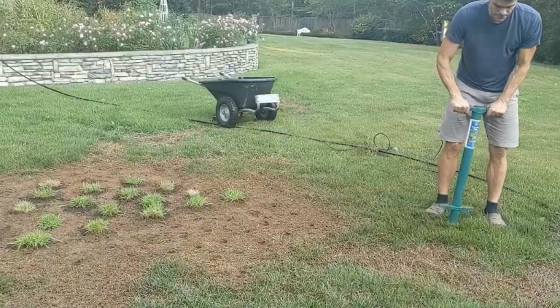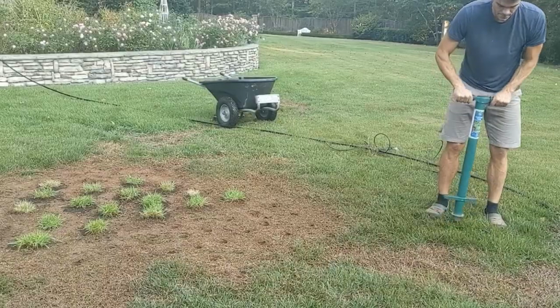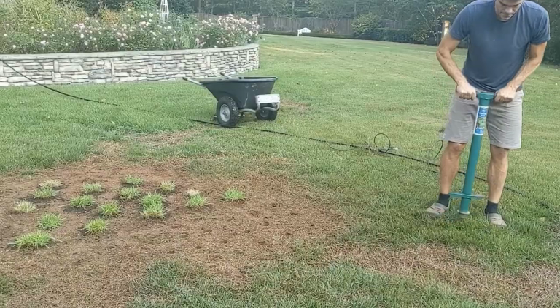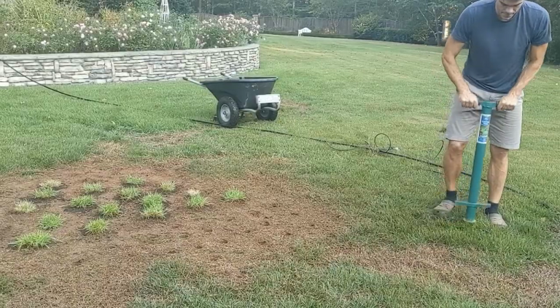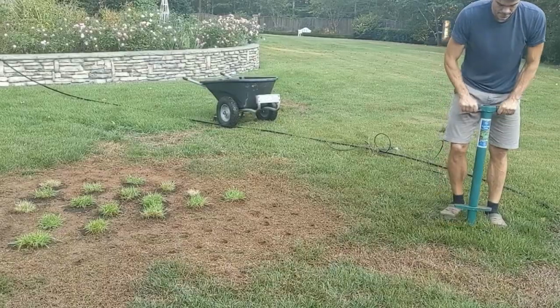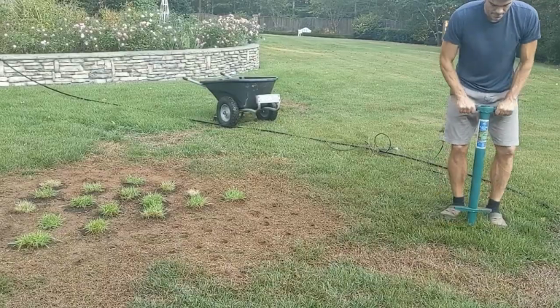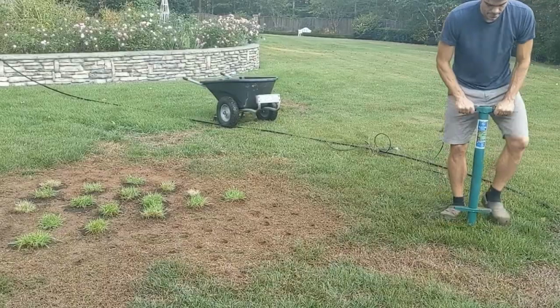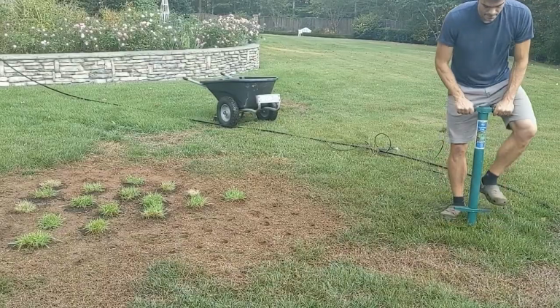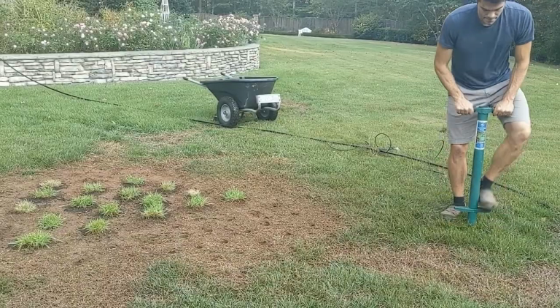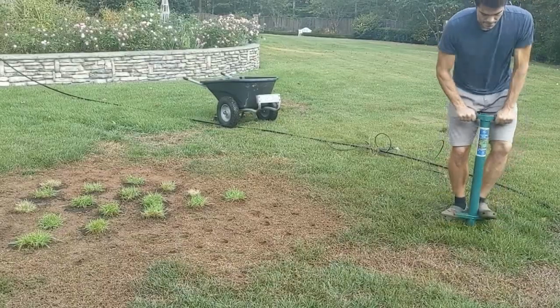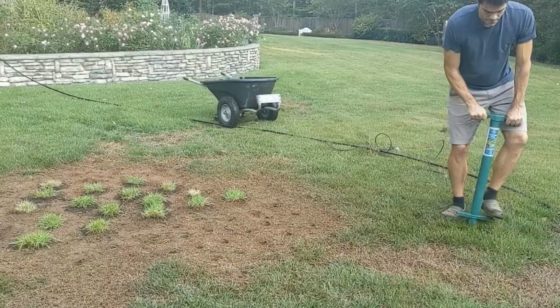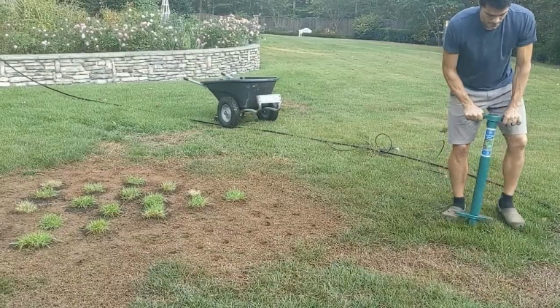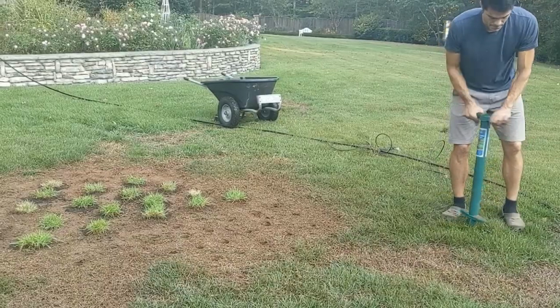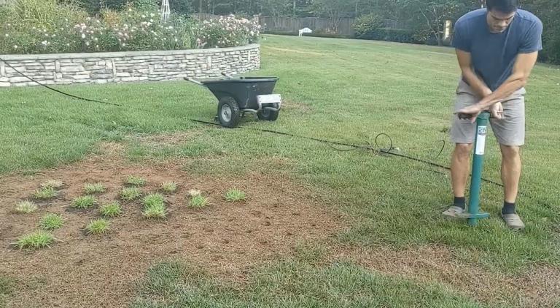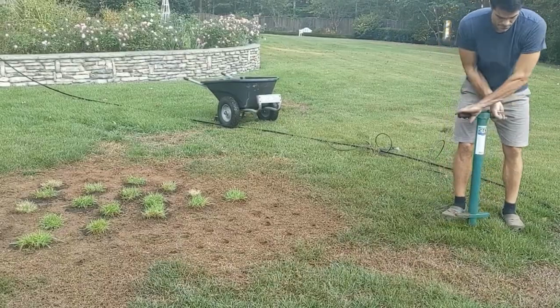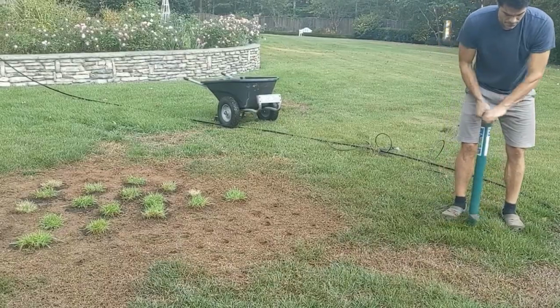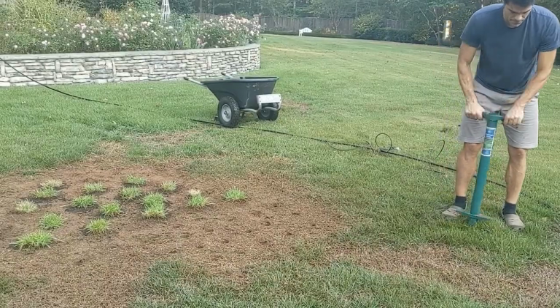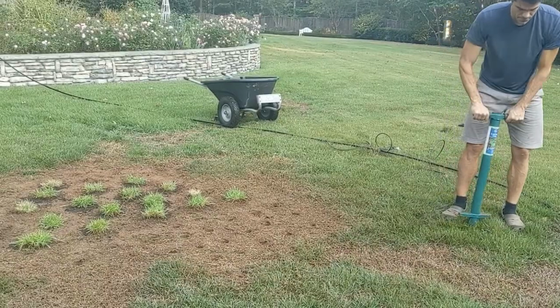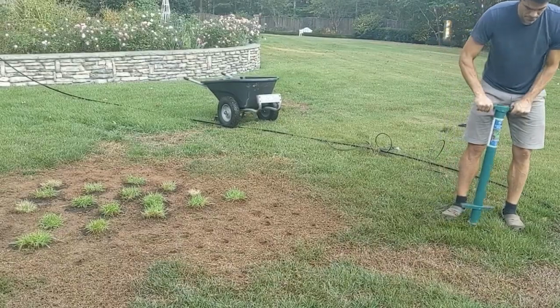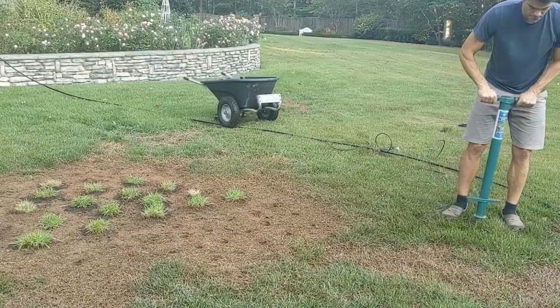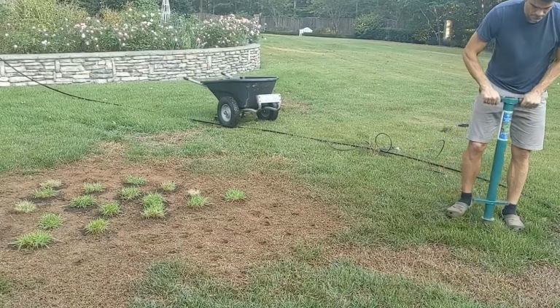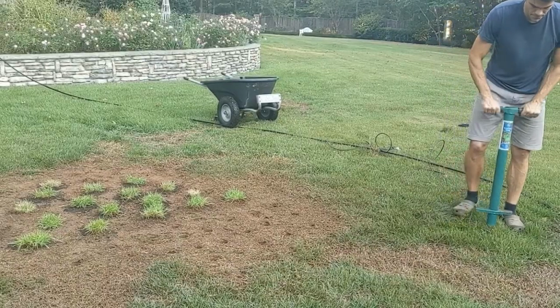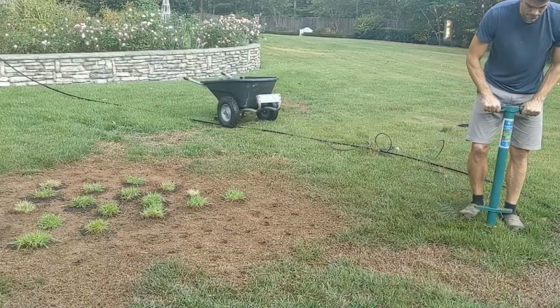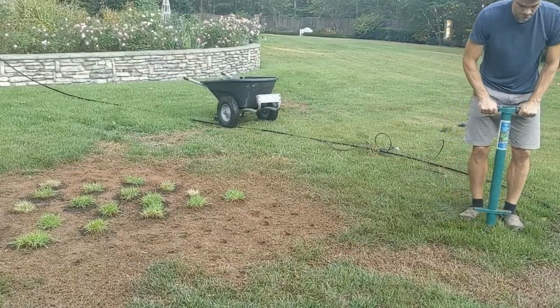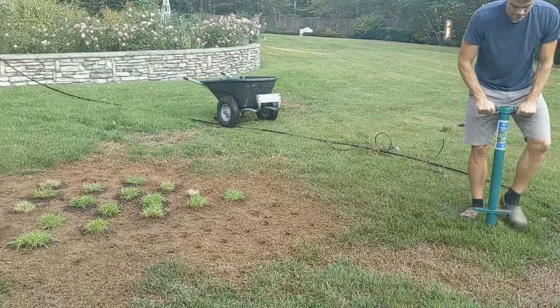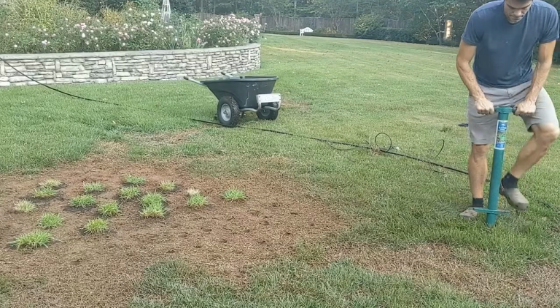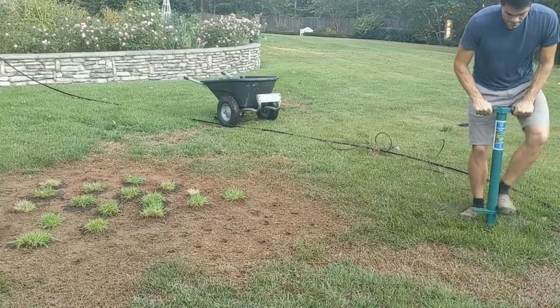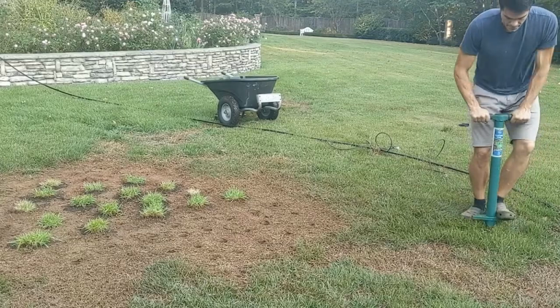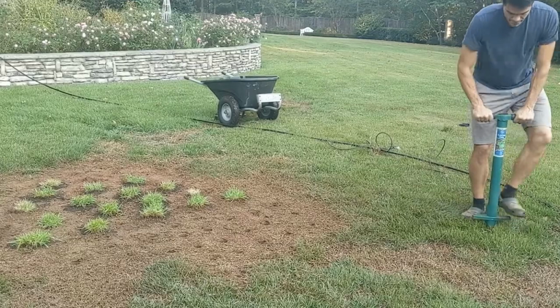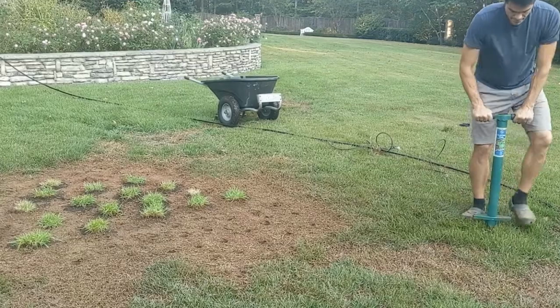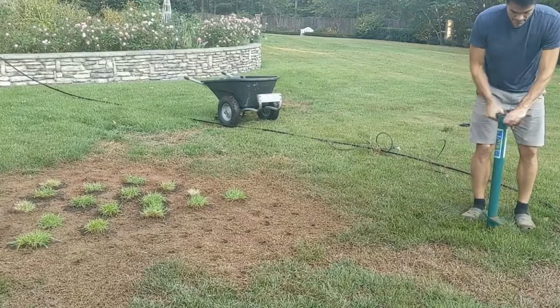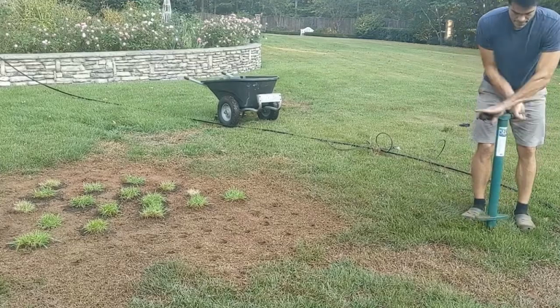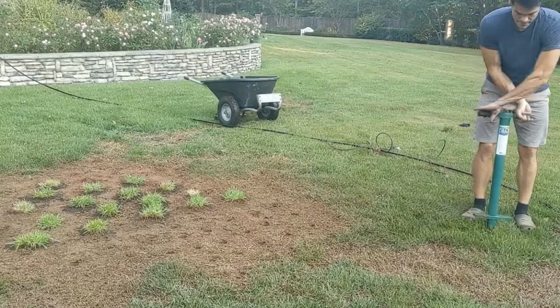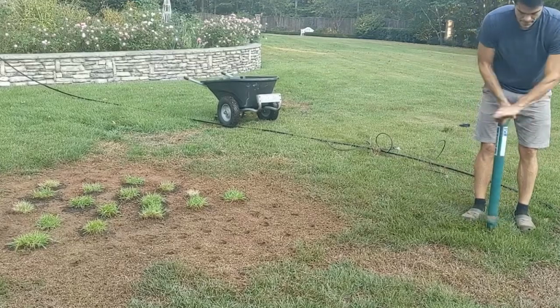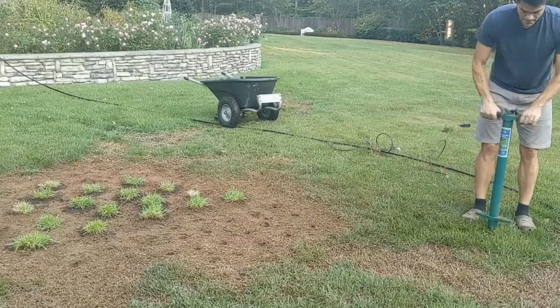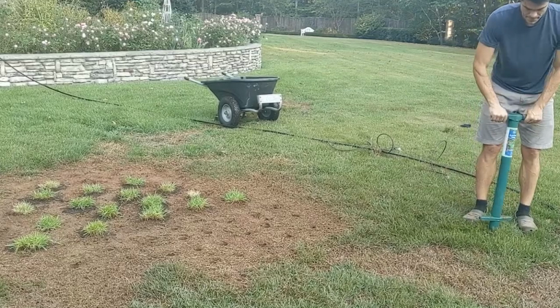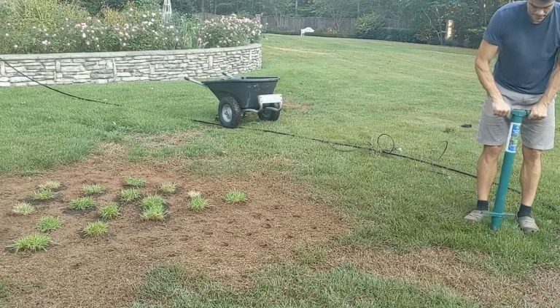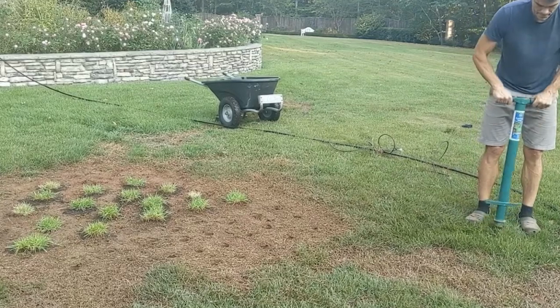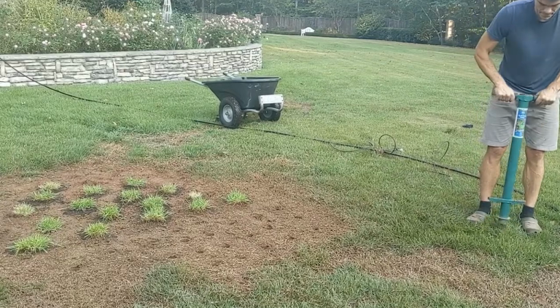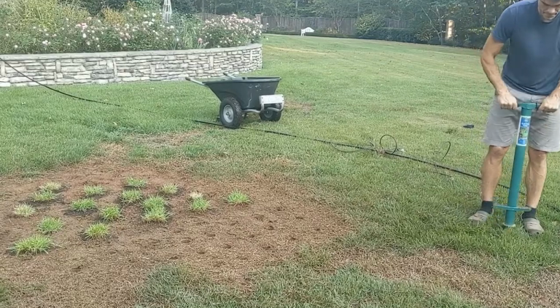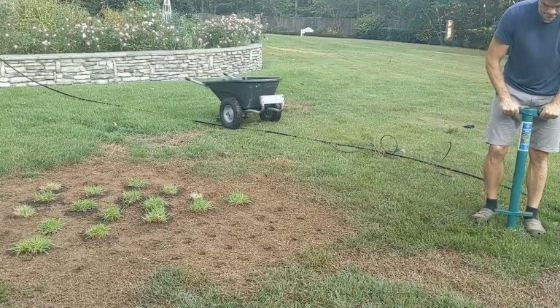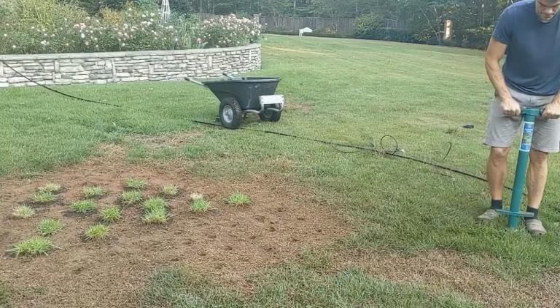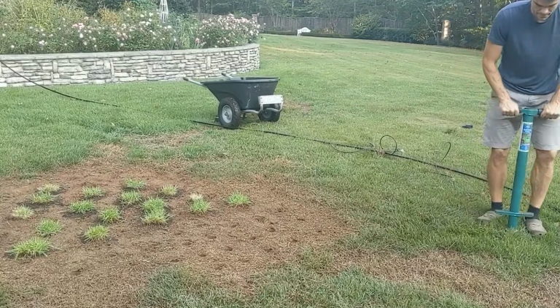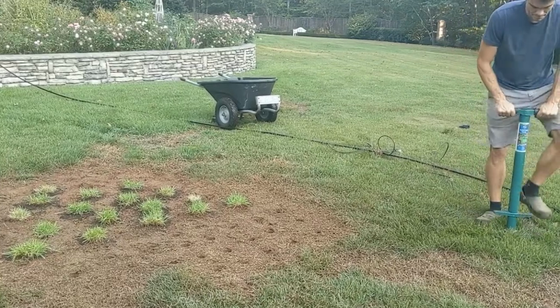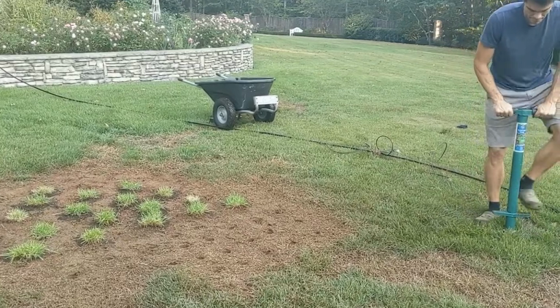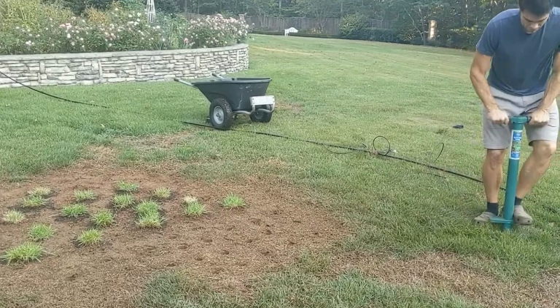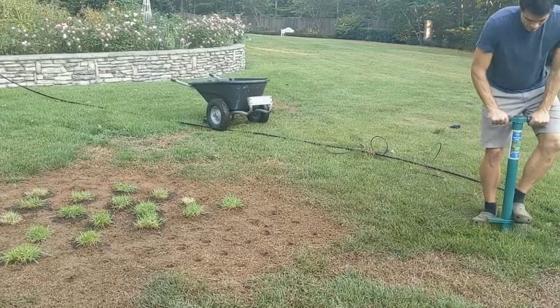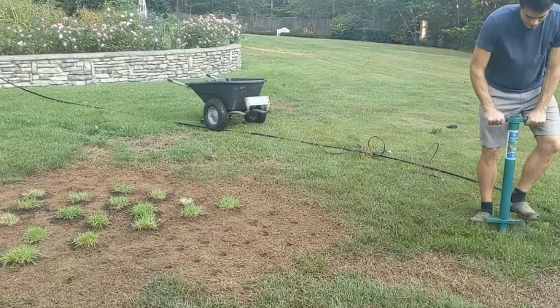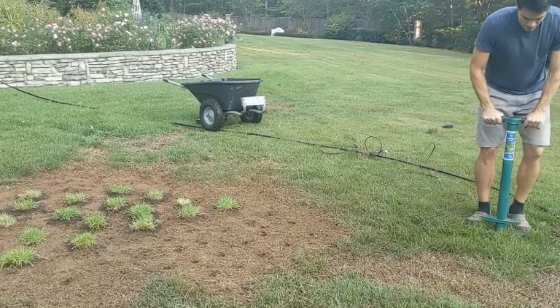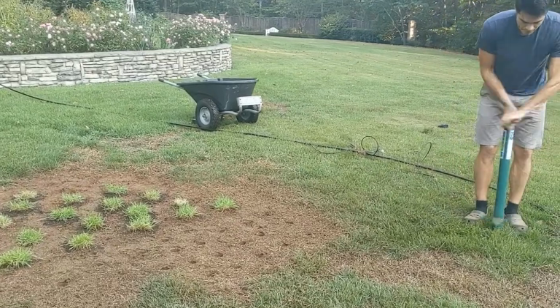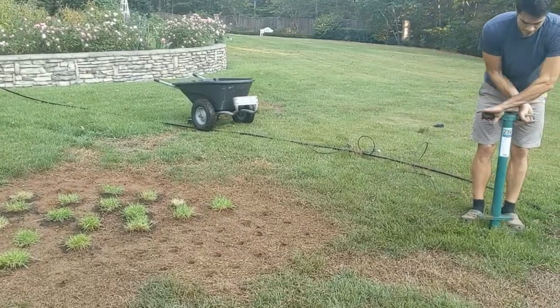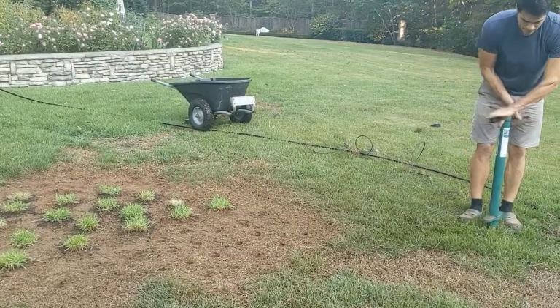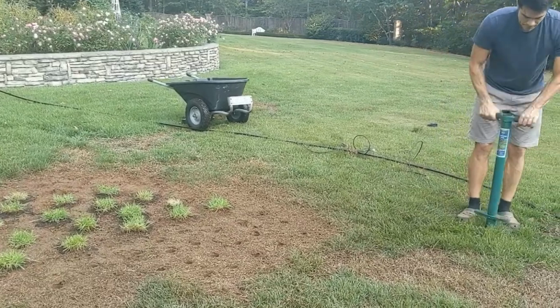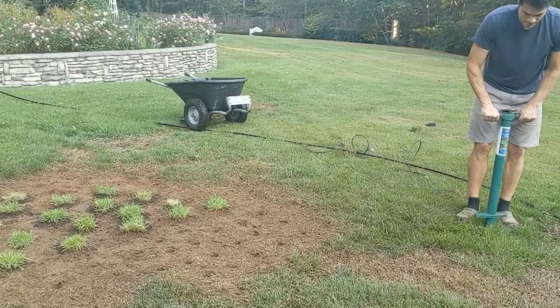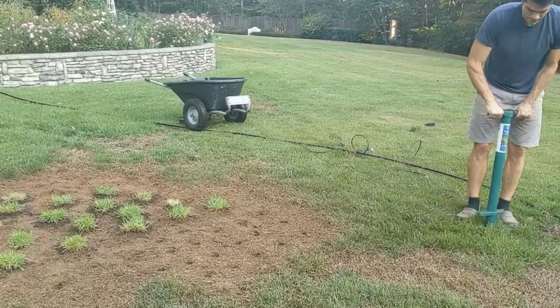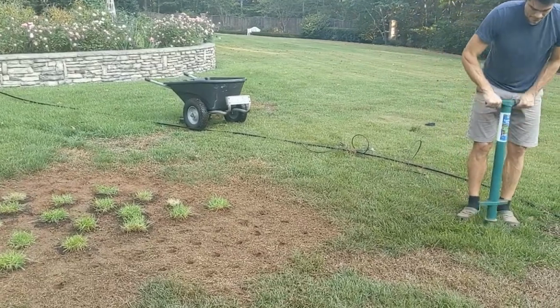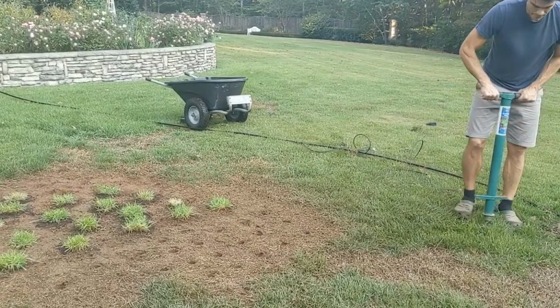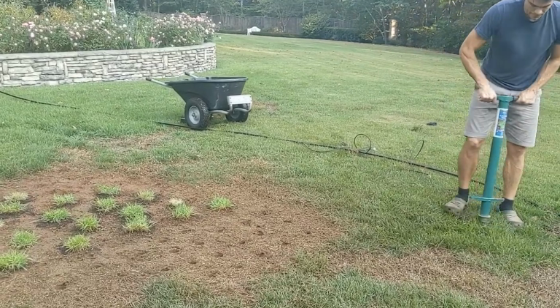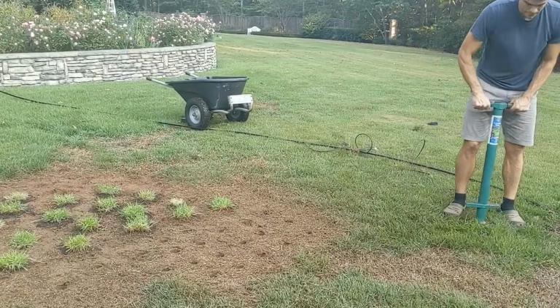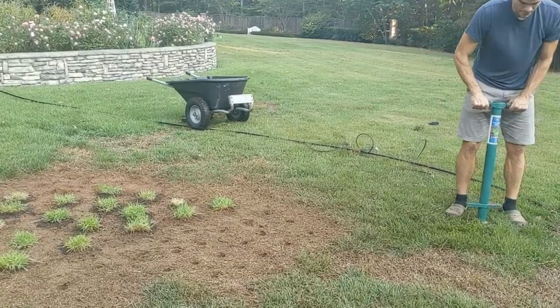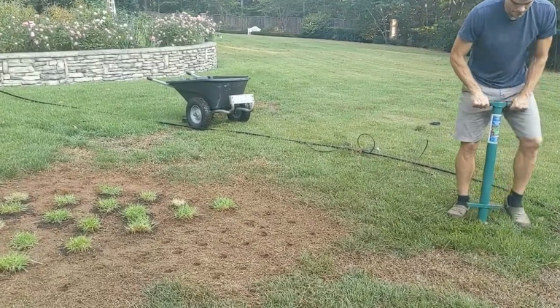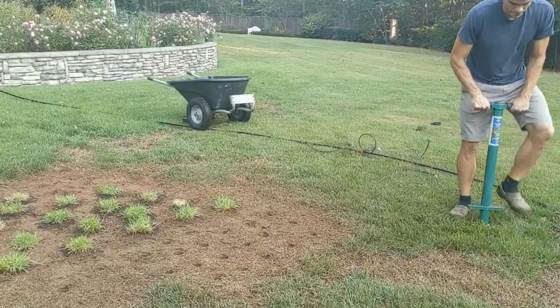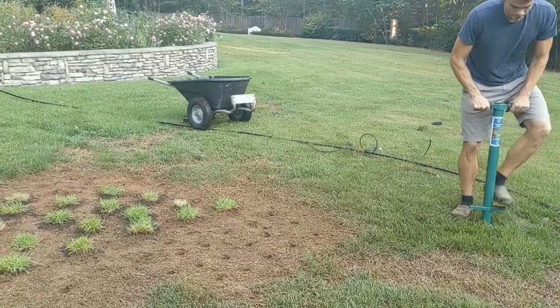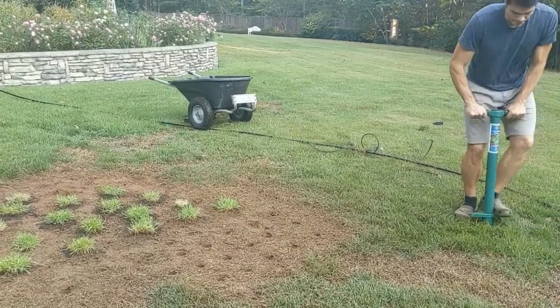This space is actually a little bit too big for the amount of plugs I bought, so I'll fill in the rest of the area with some plugs that I'll transplant from other areas of the lawn.